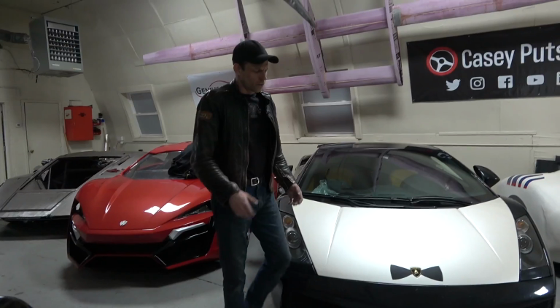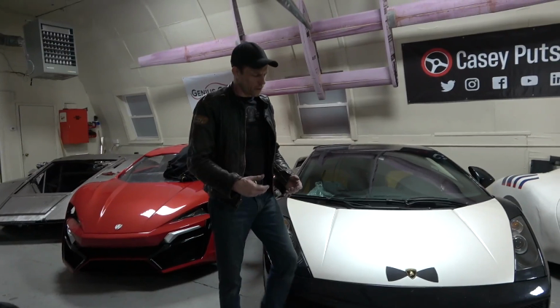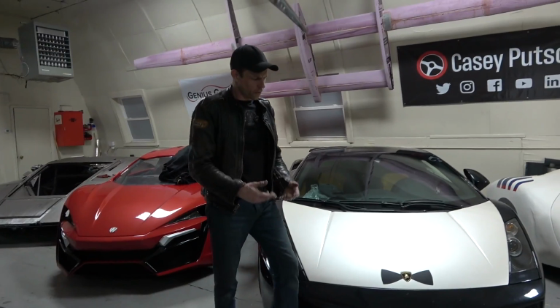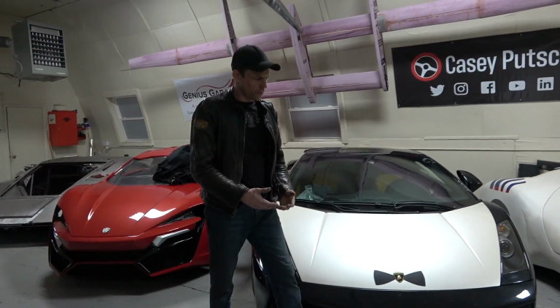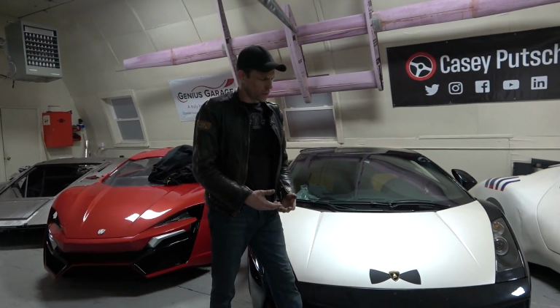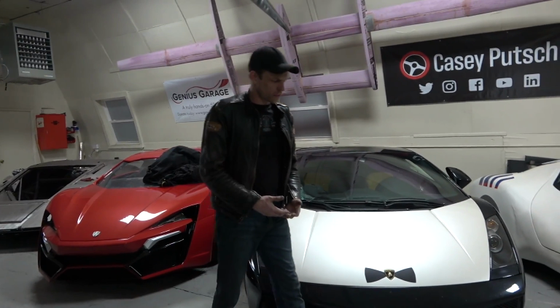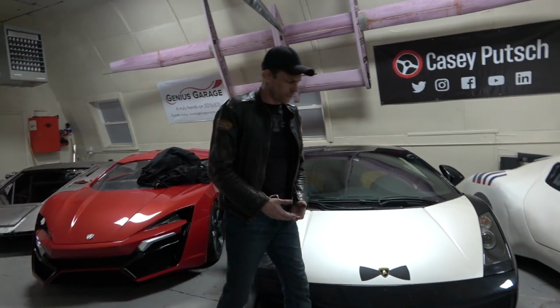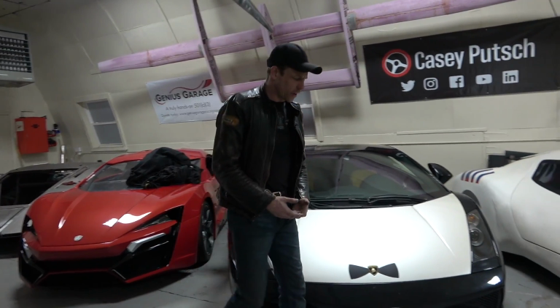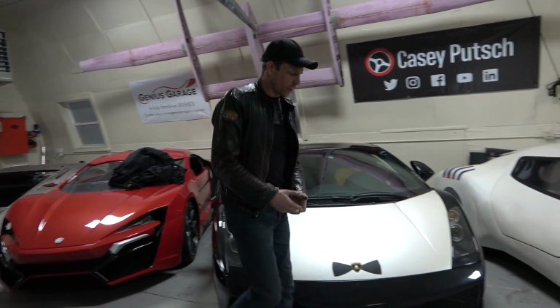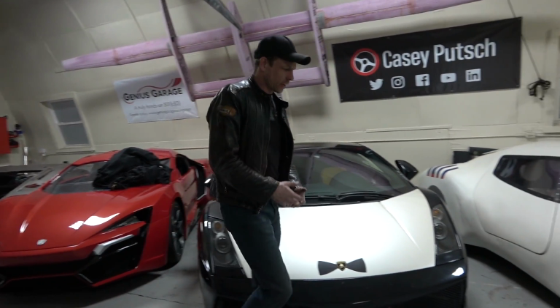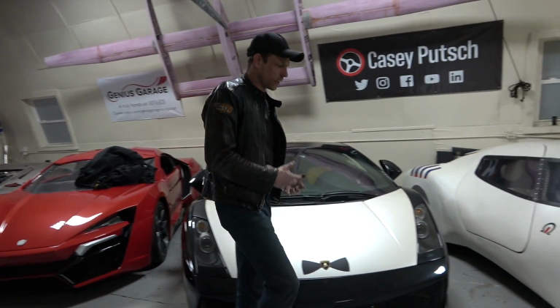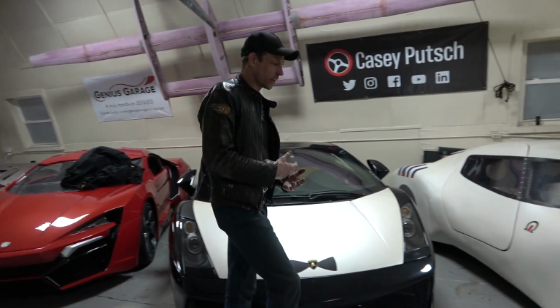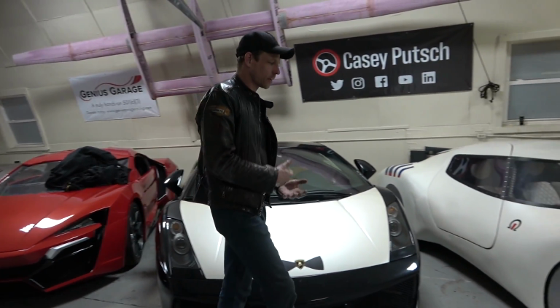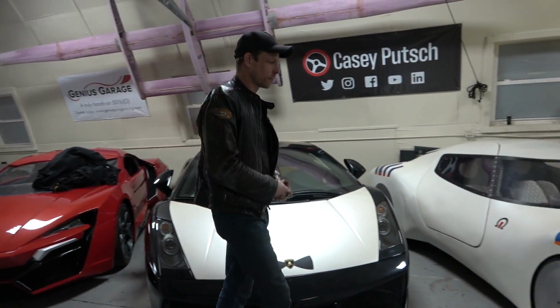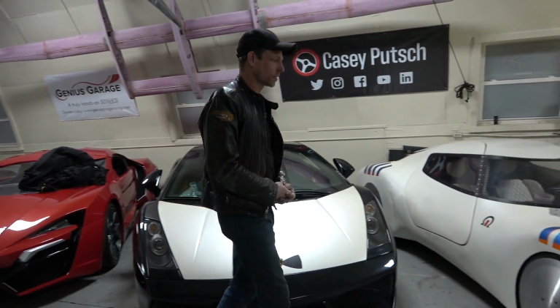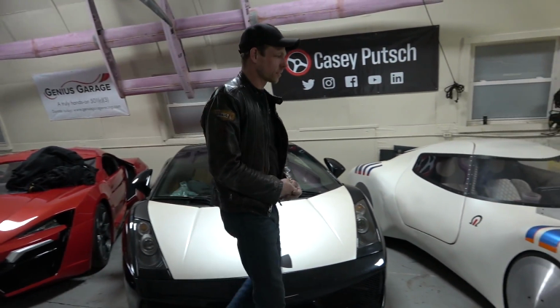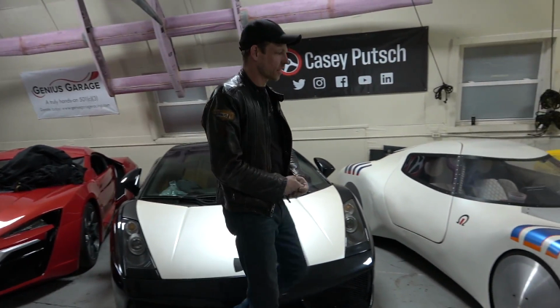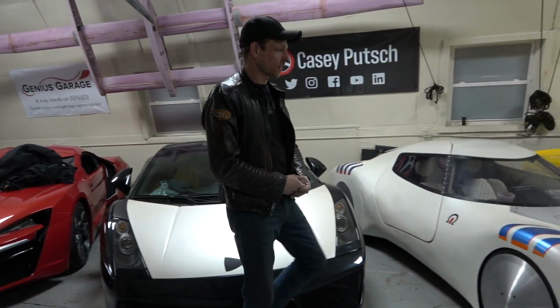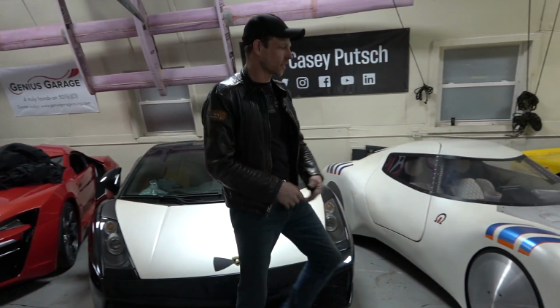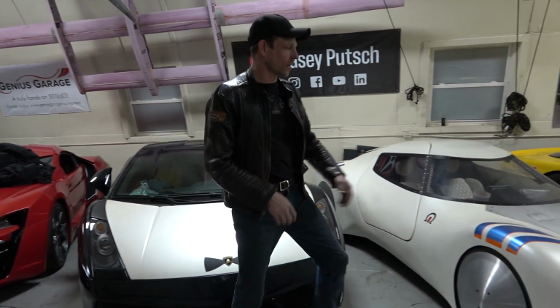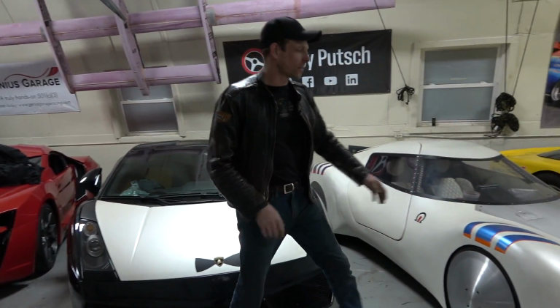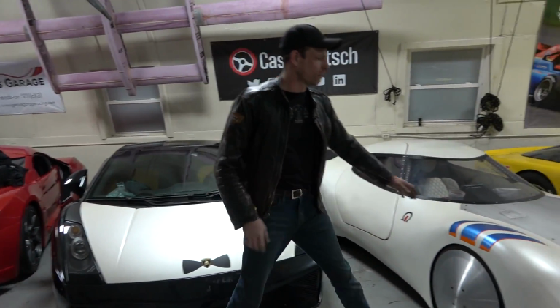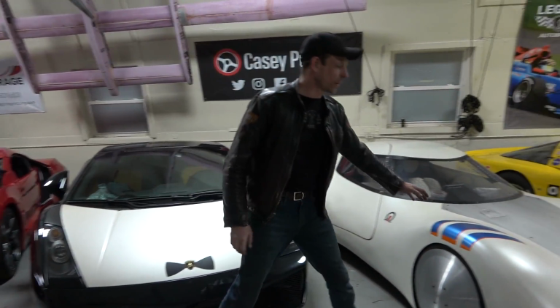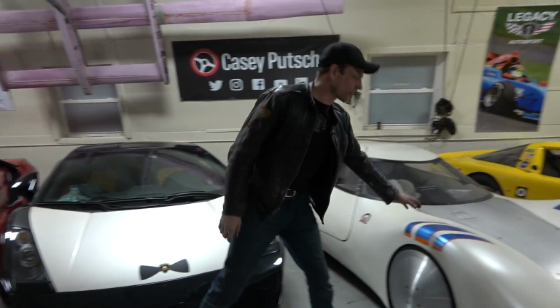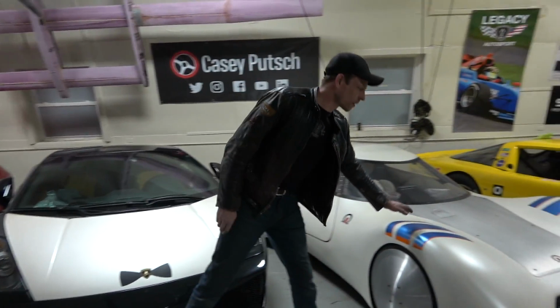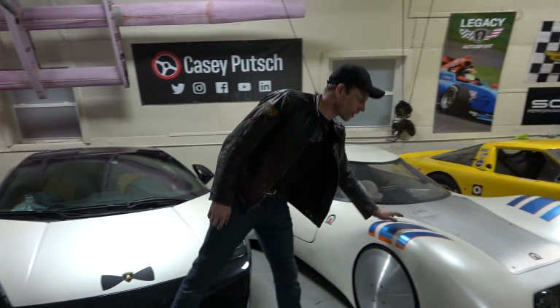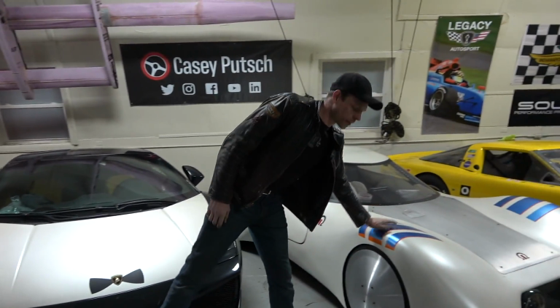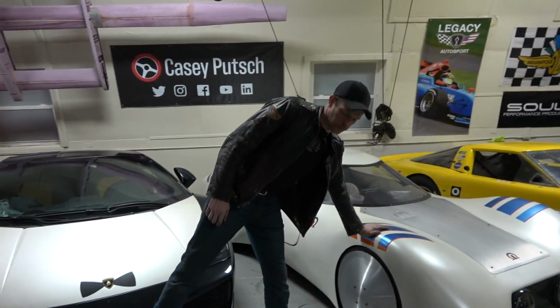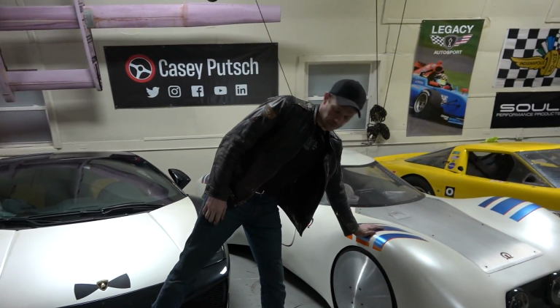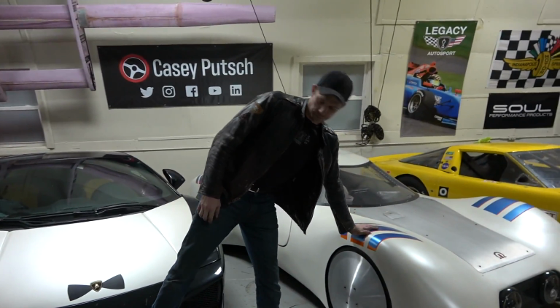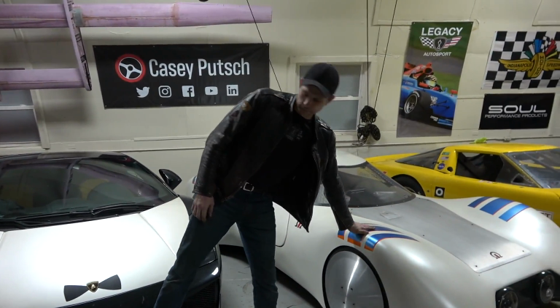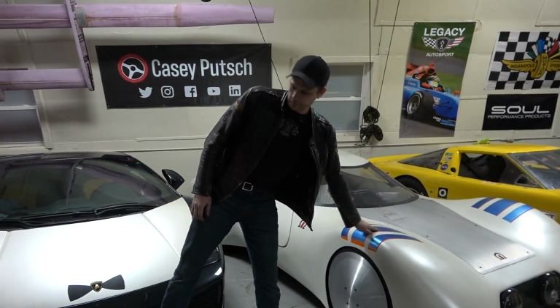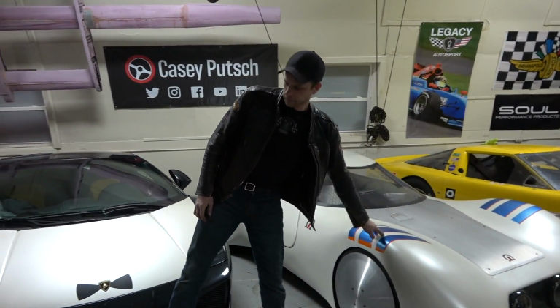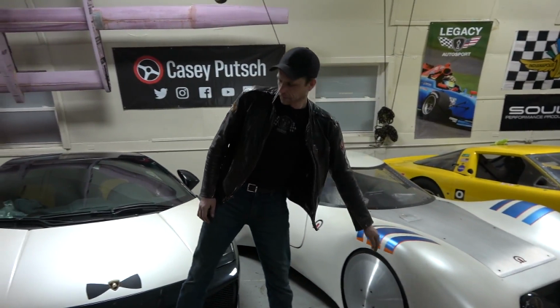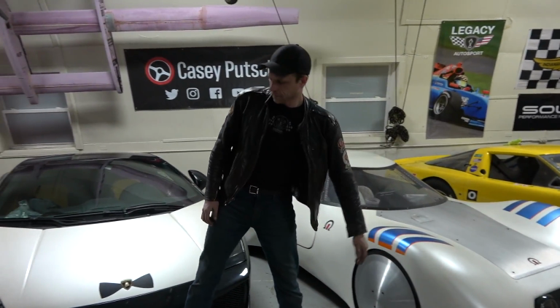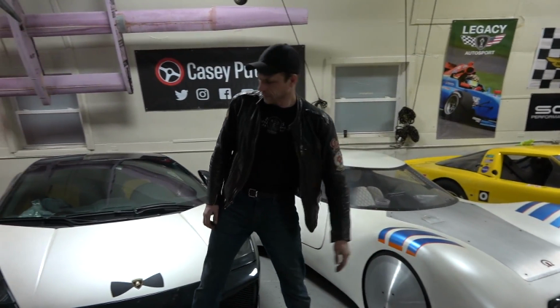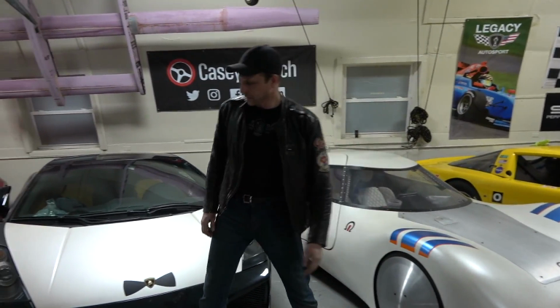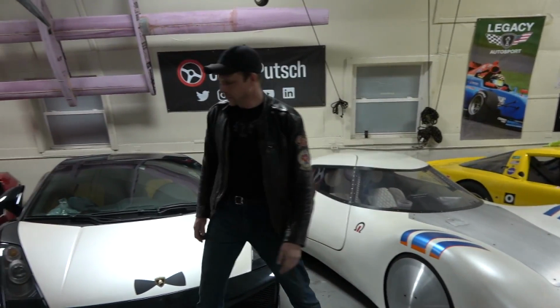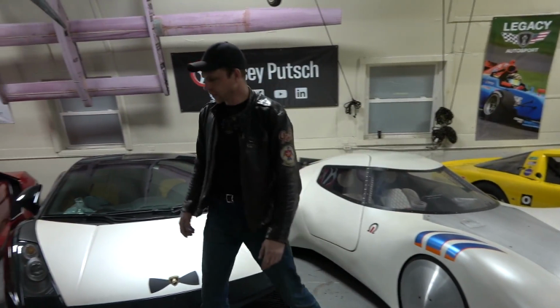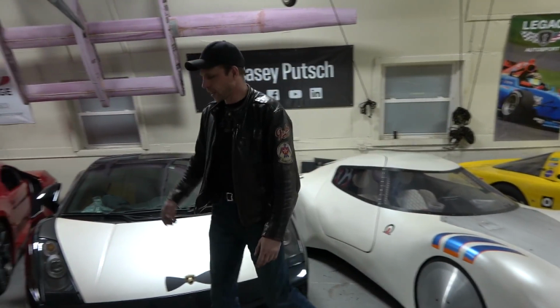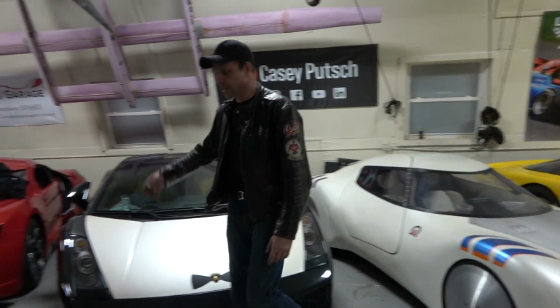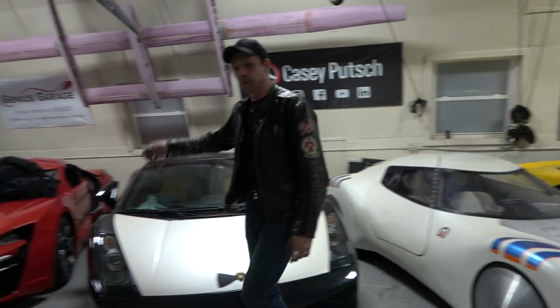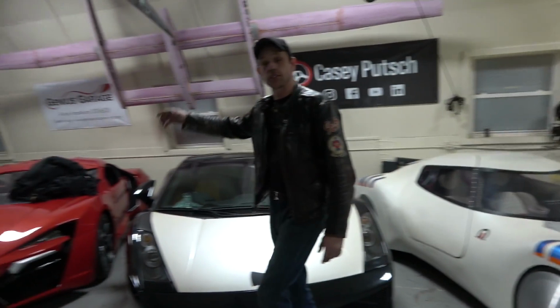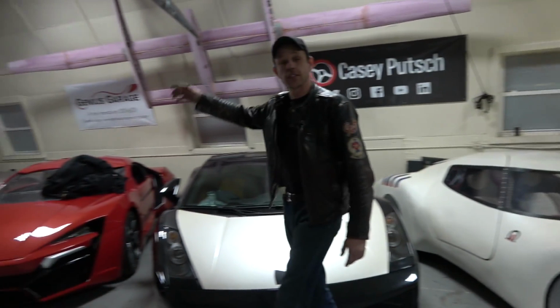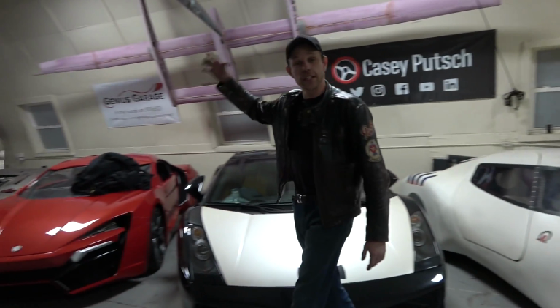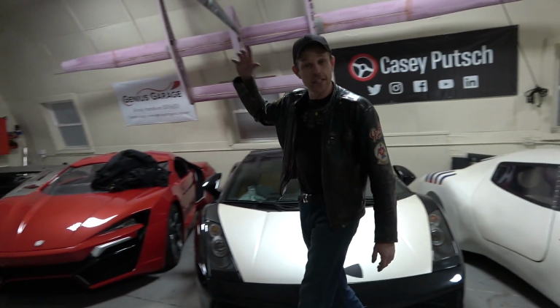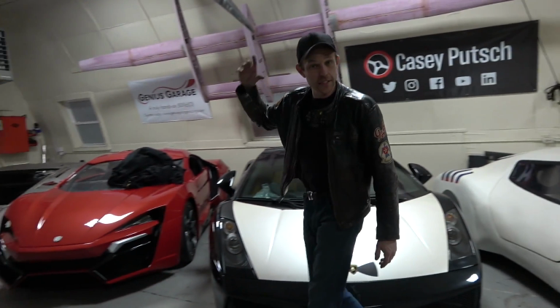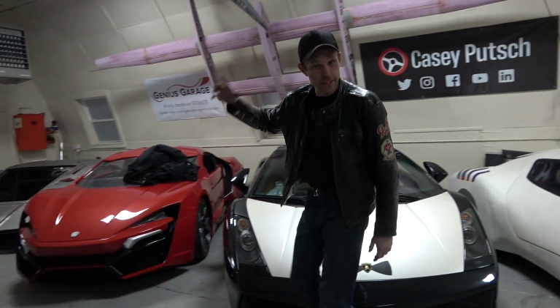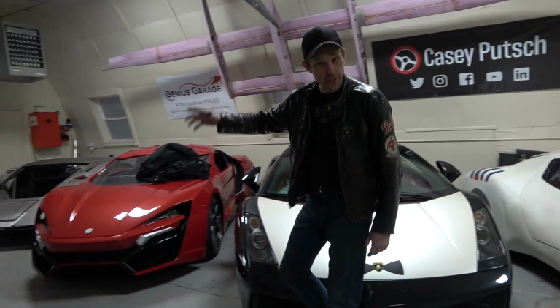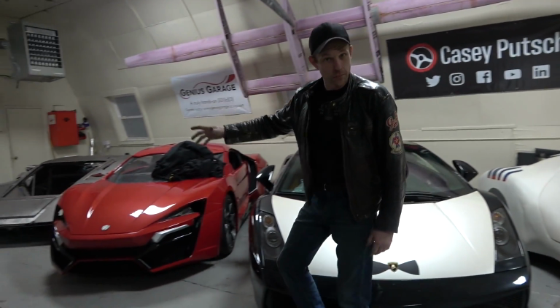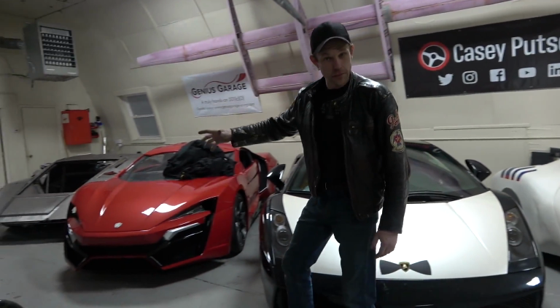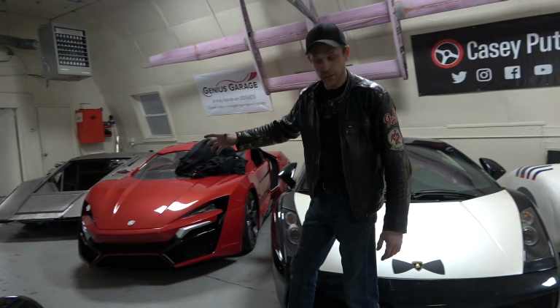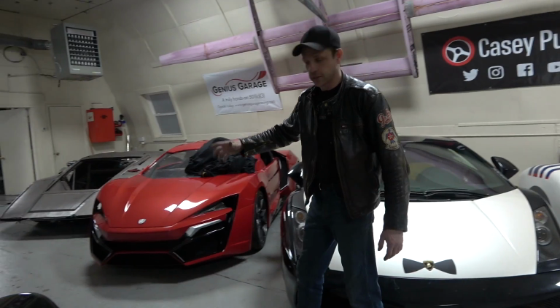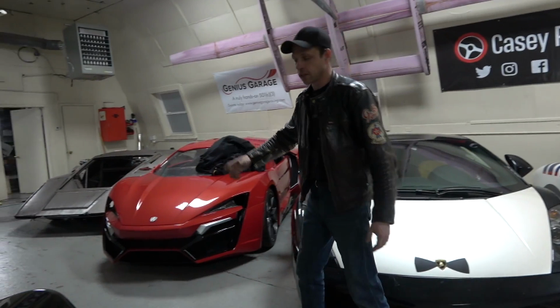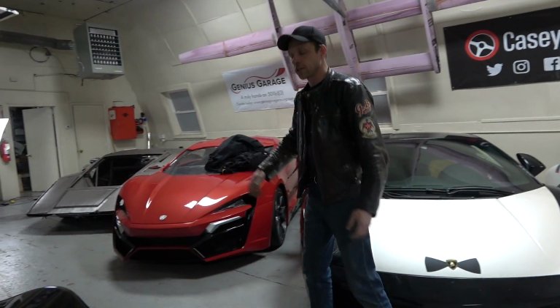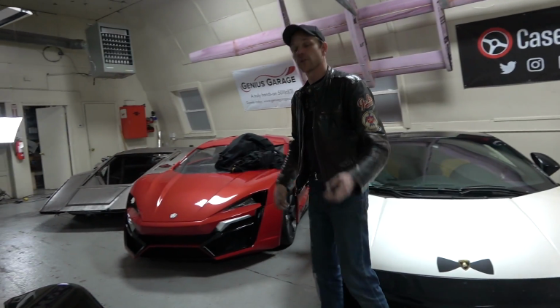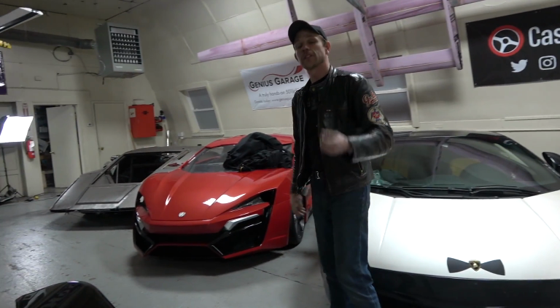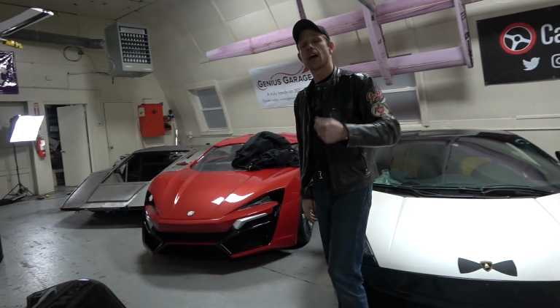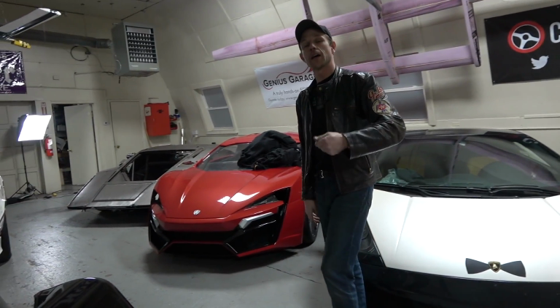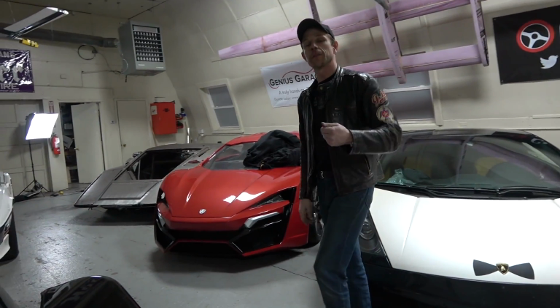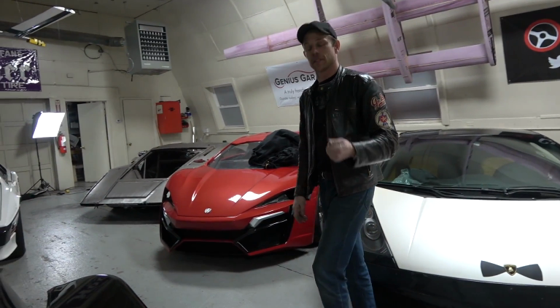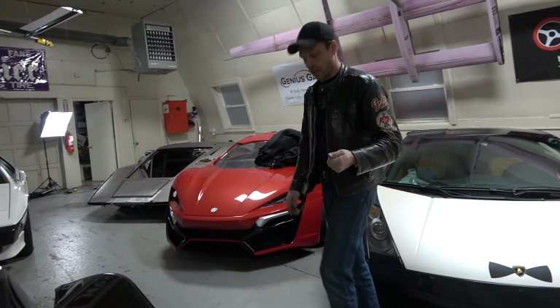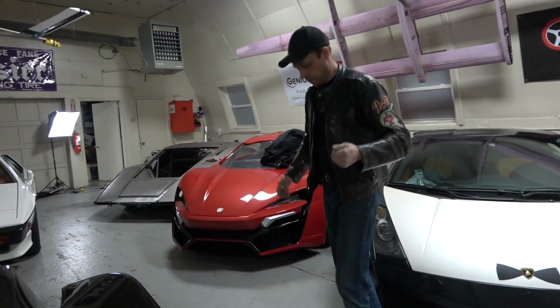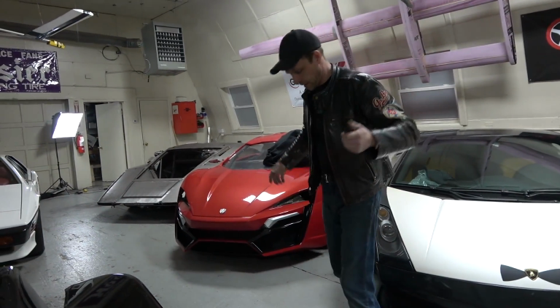For everybody that's a fan that misses things like the Omega car and especially the King Zero build, your time is coming.